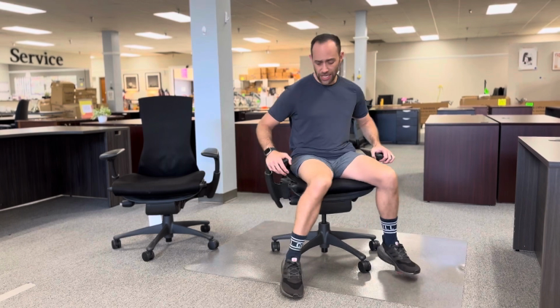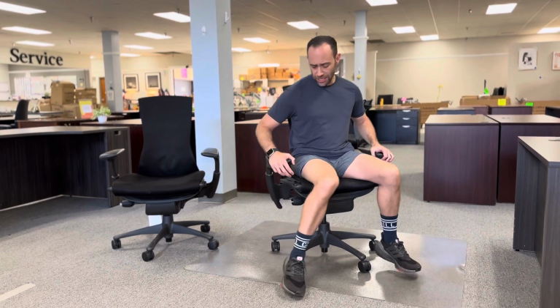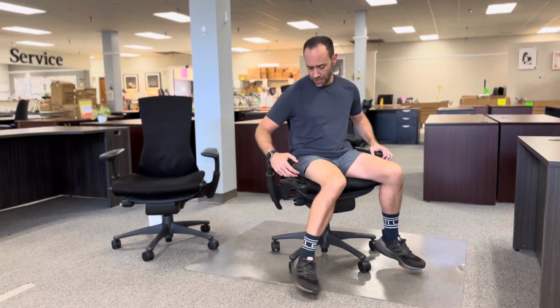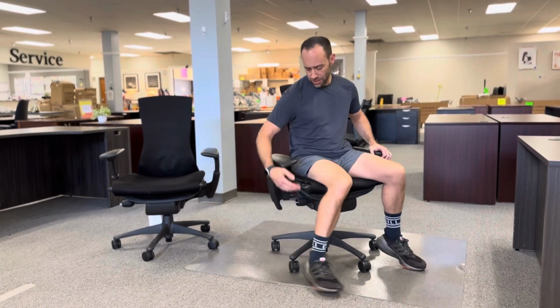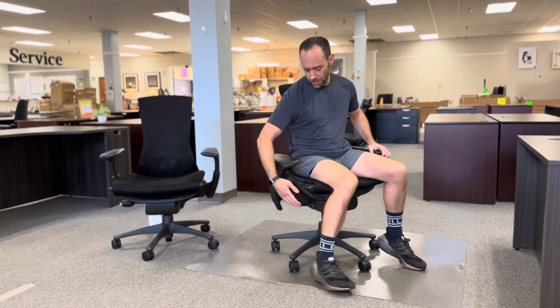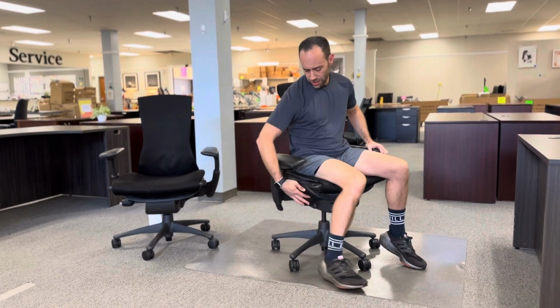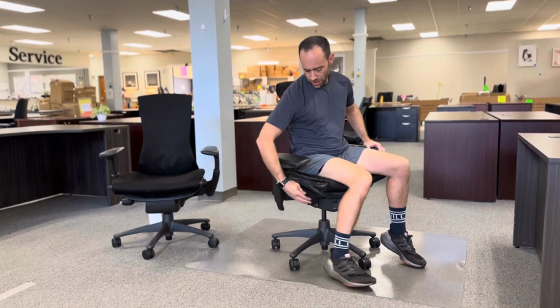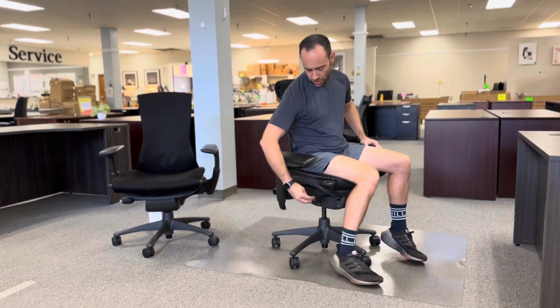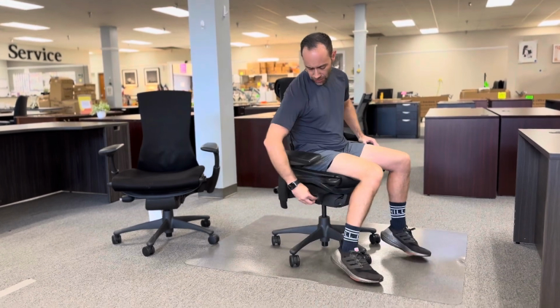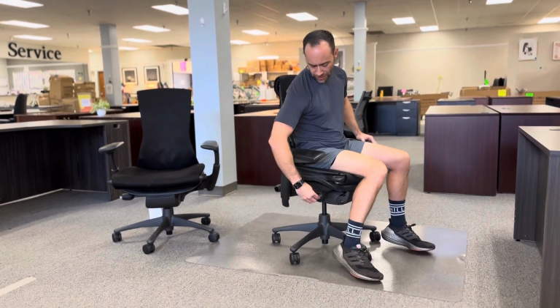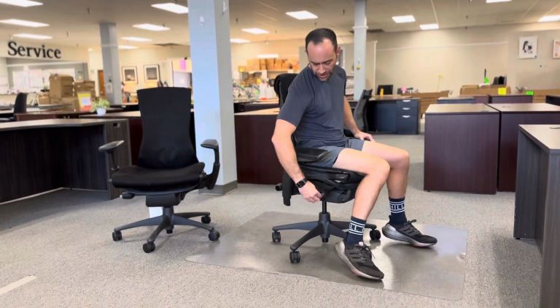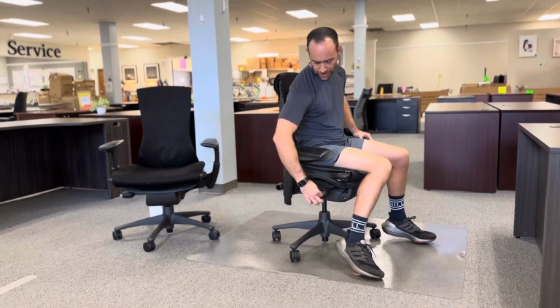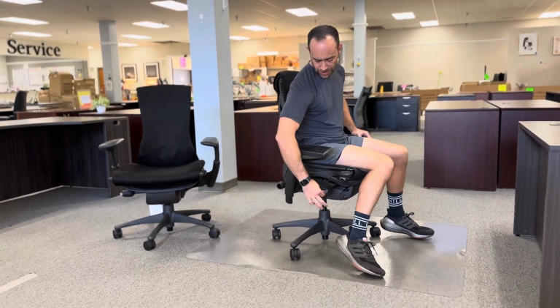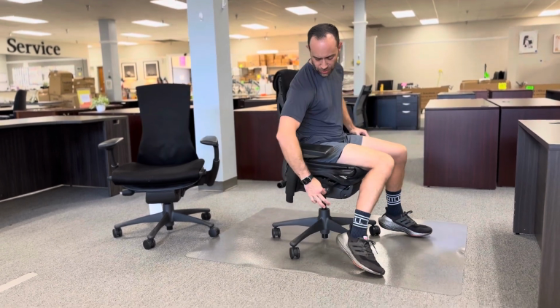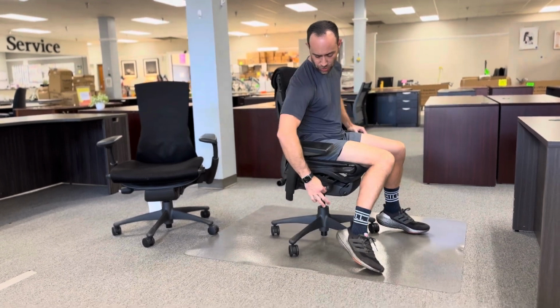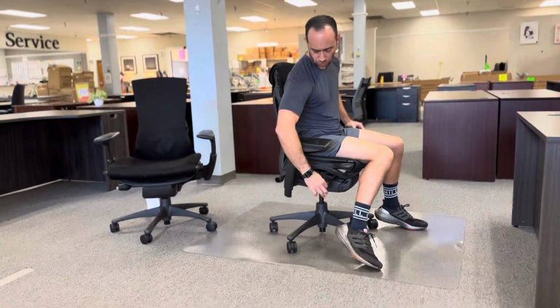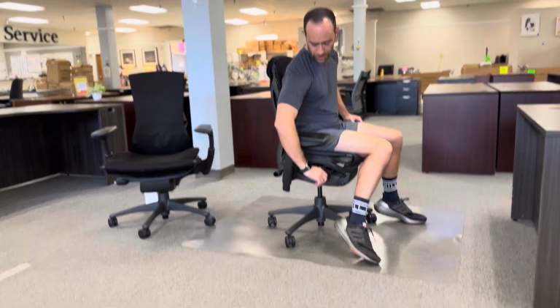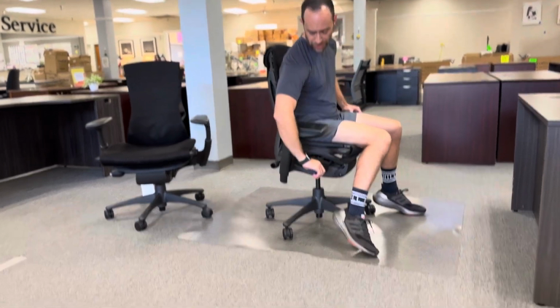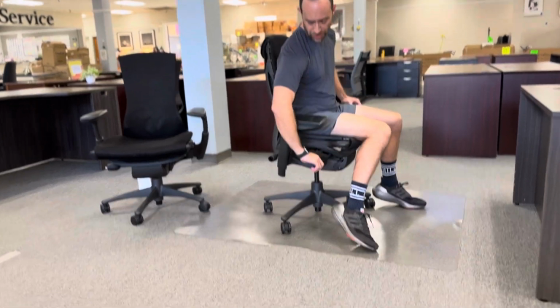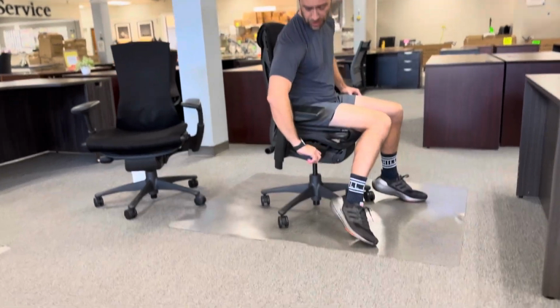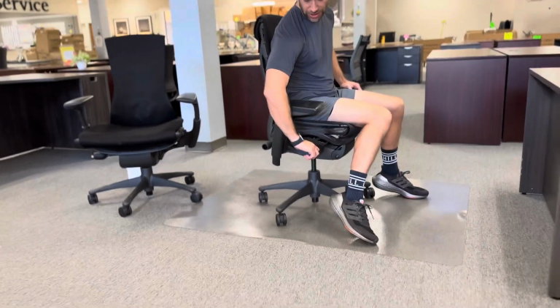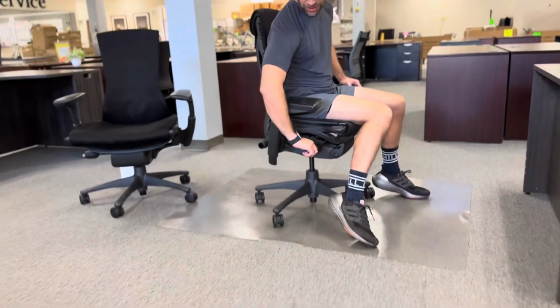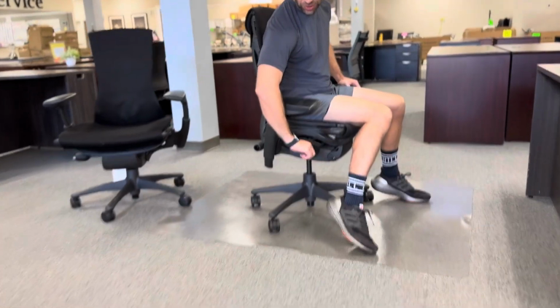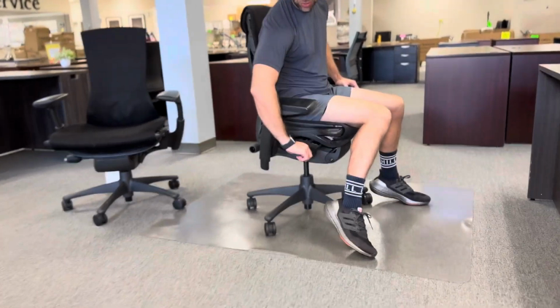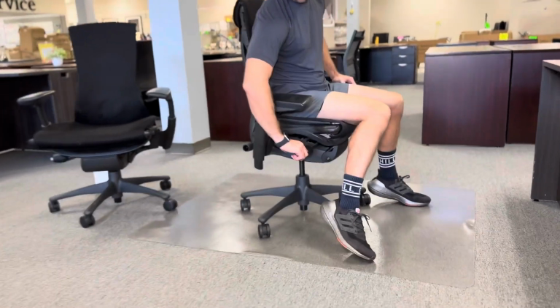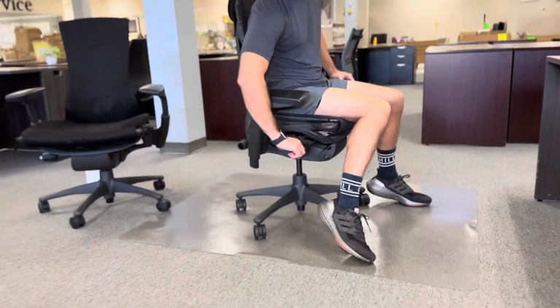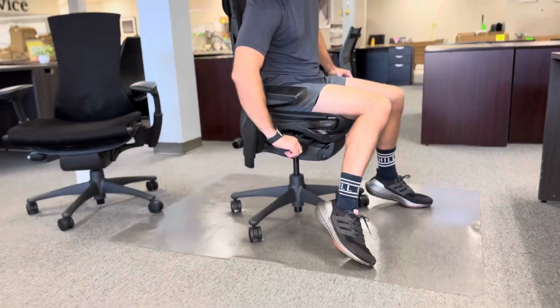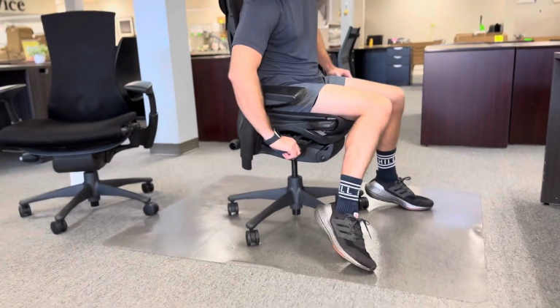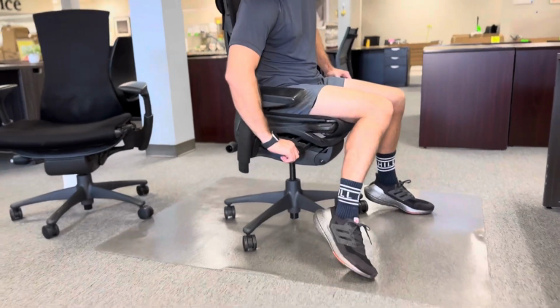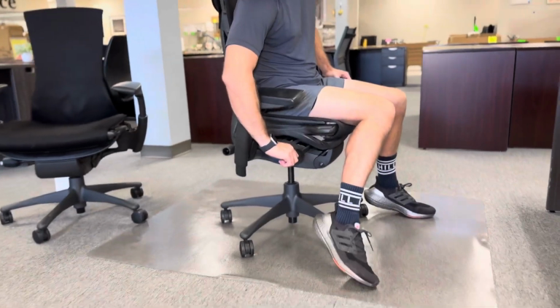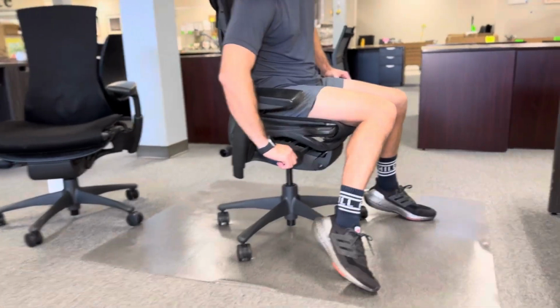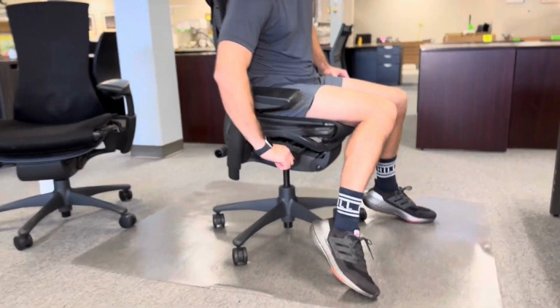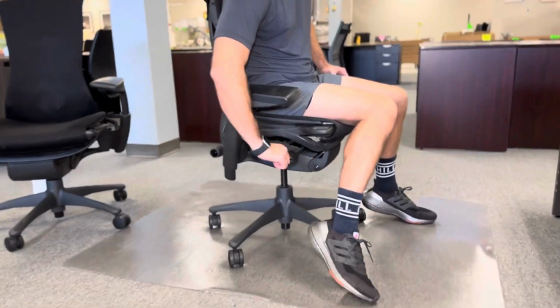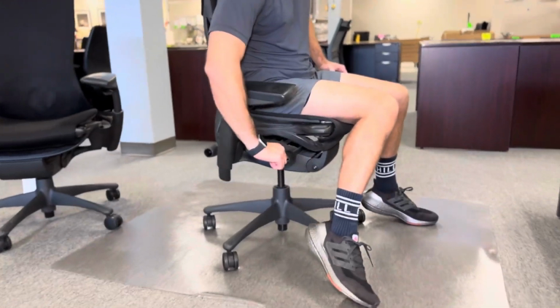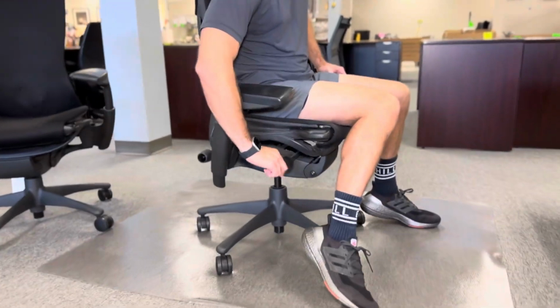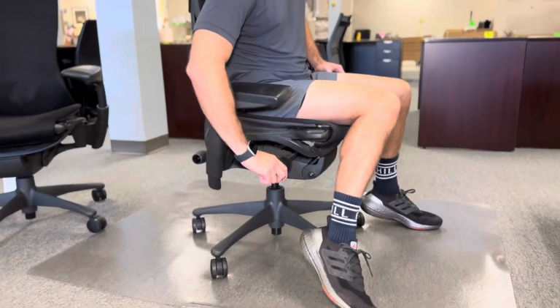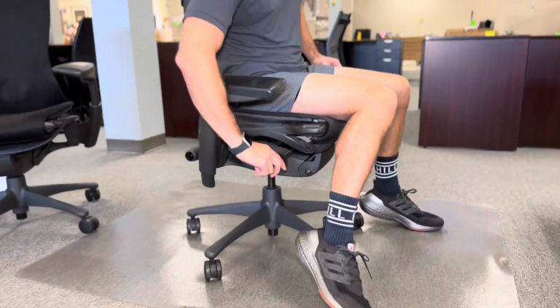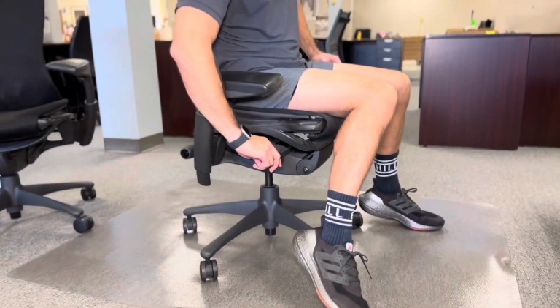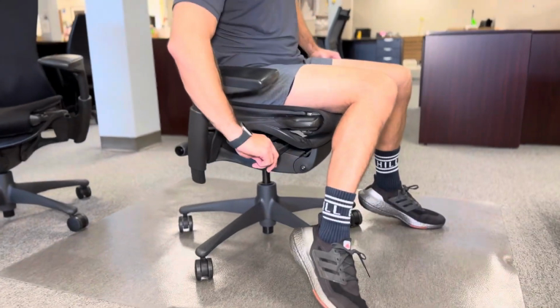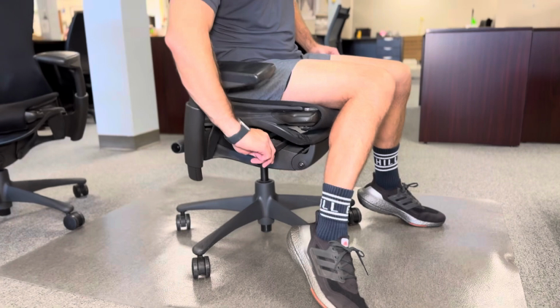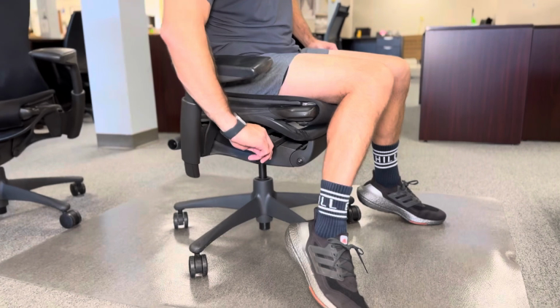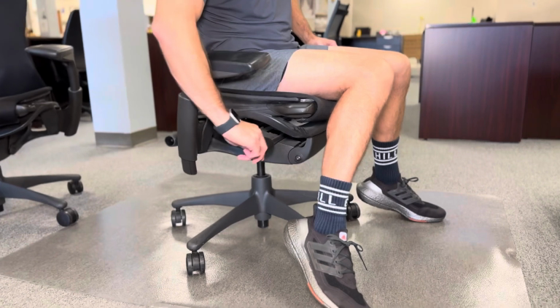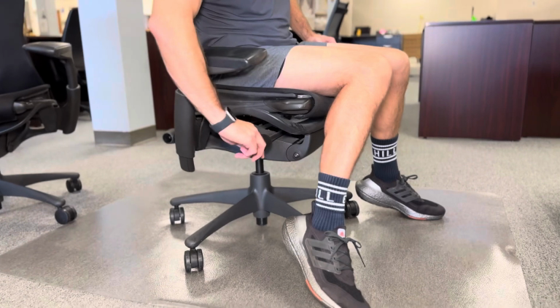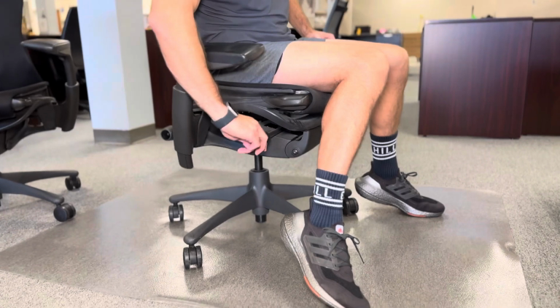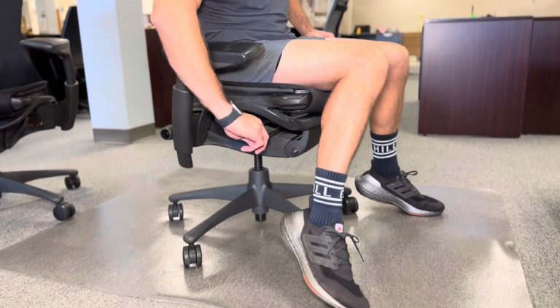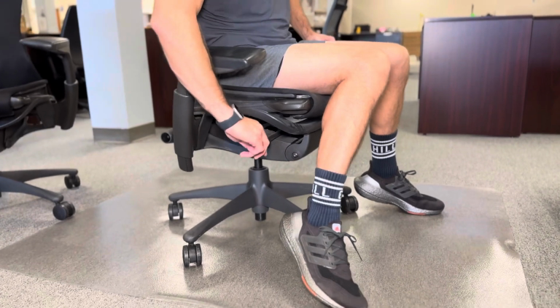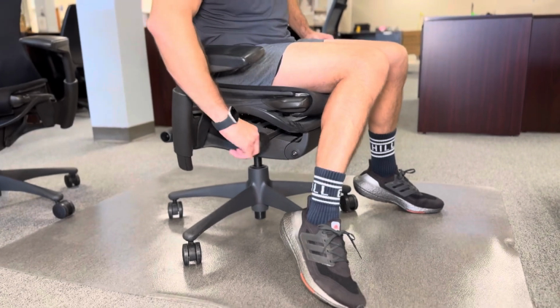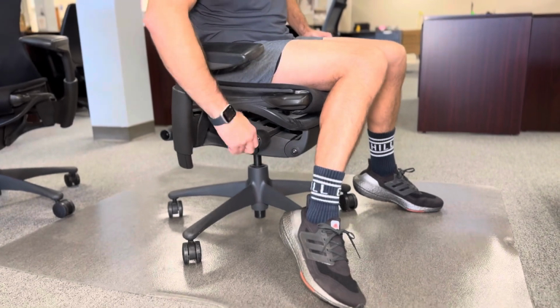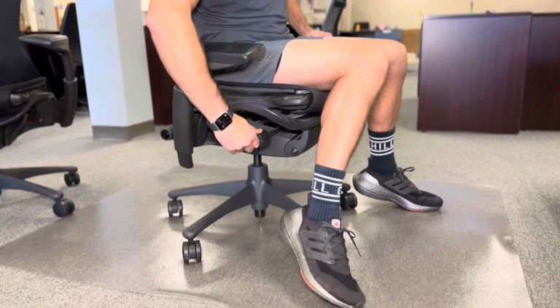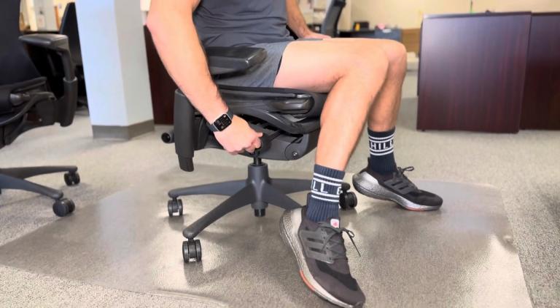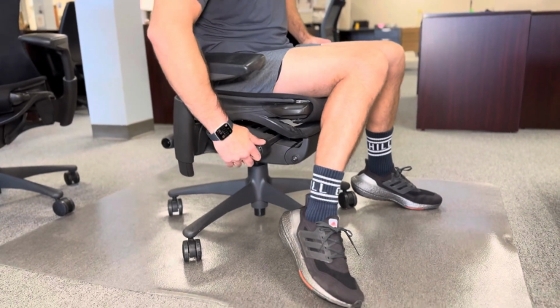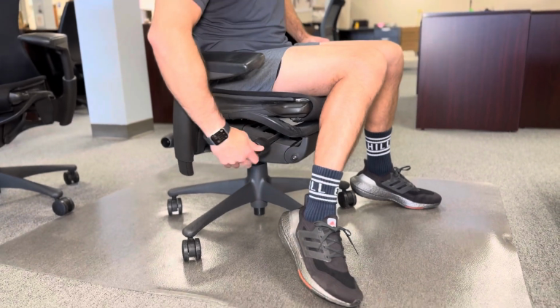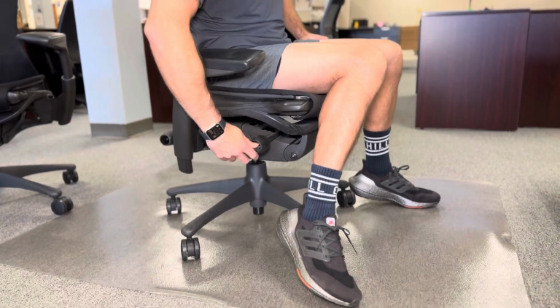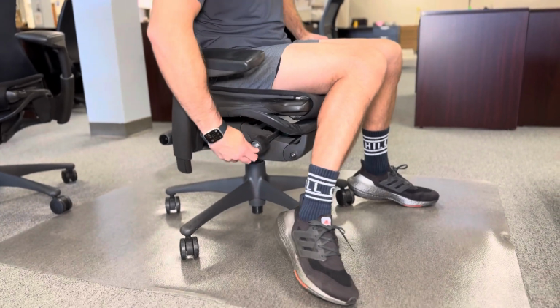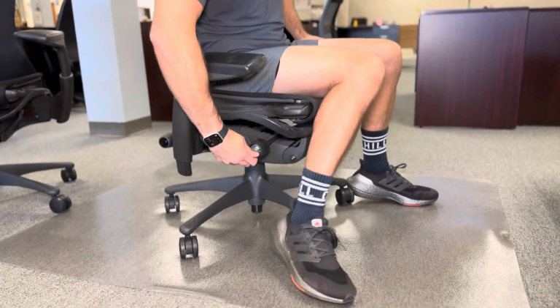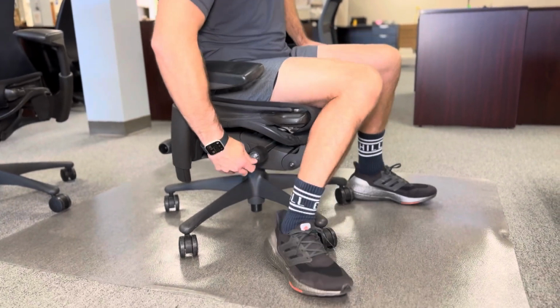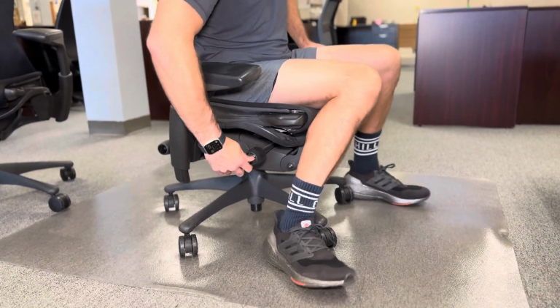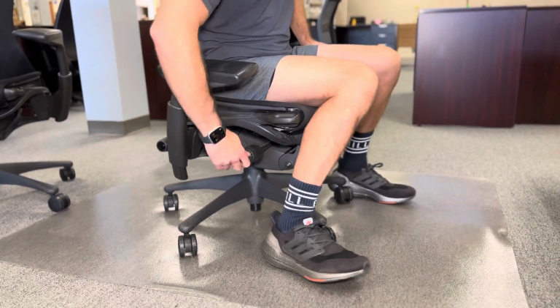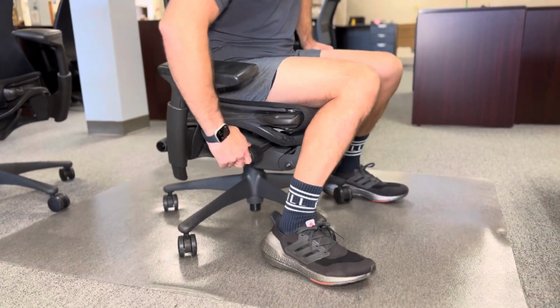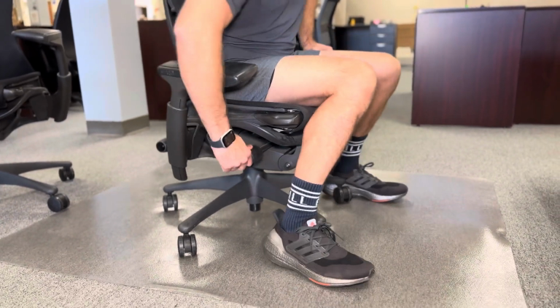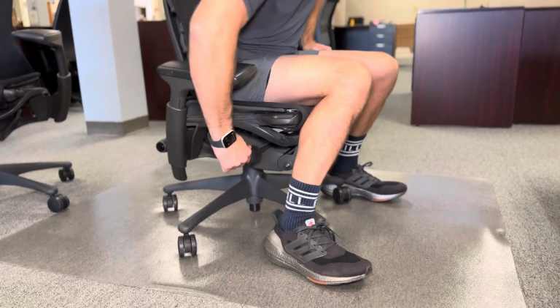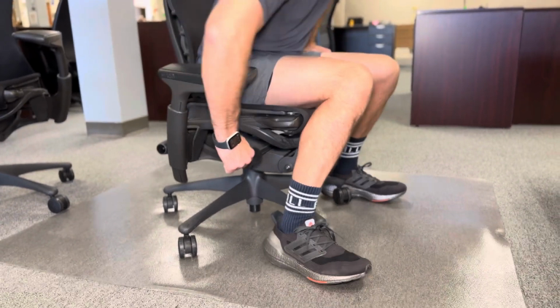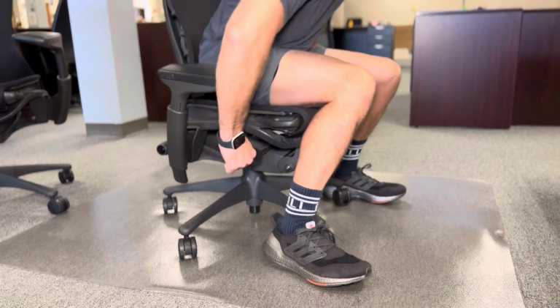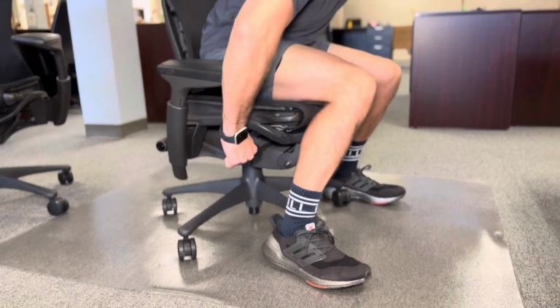Then you've got this little joystick here that lets you move the seat down — you can move it in any direction to move the seat down.